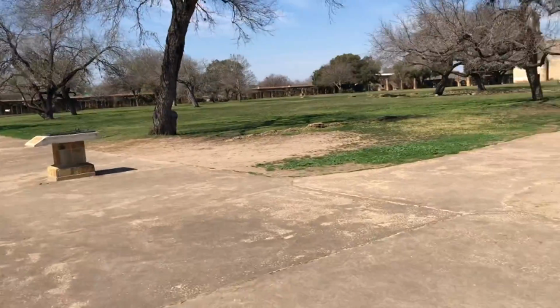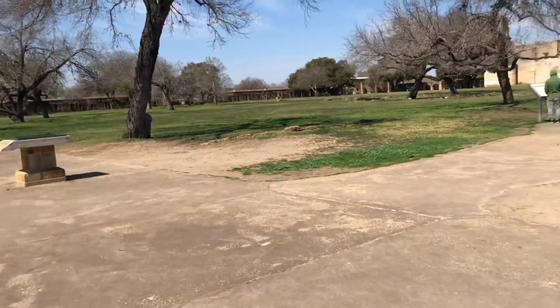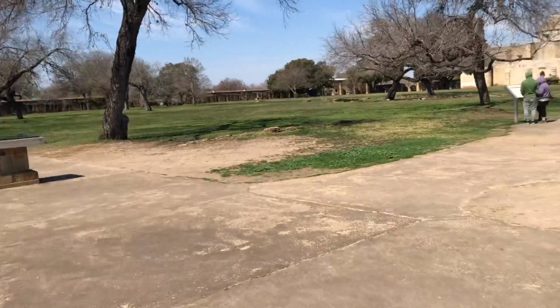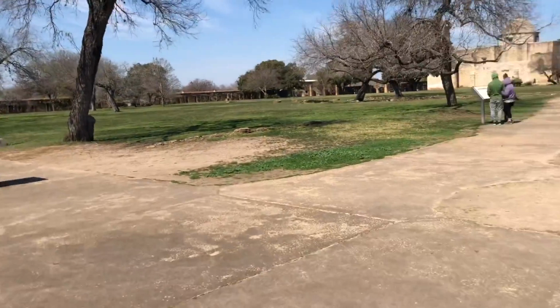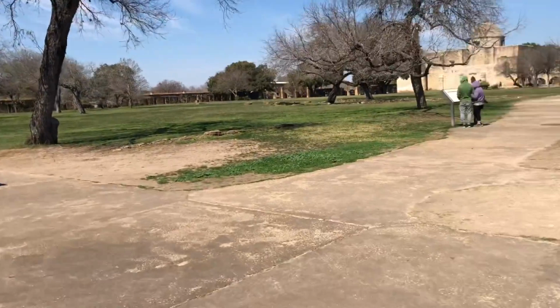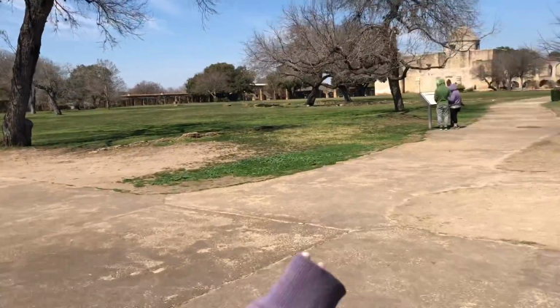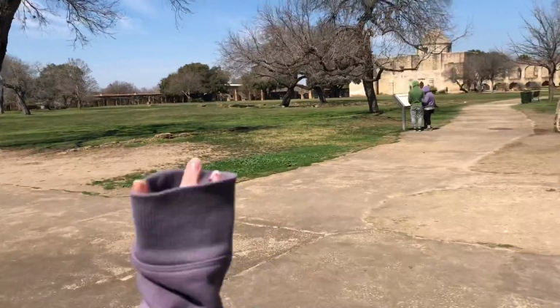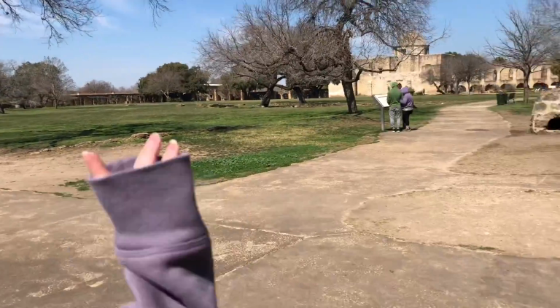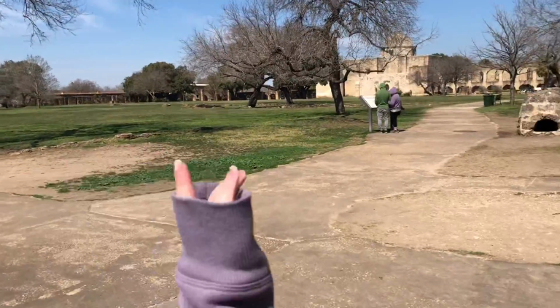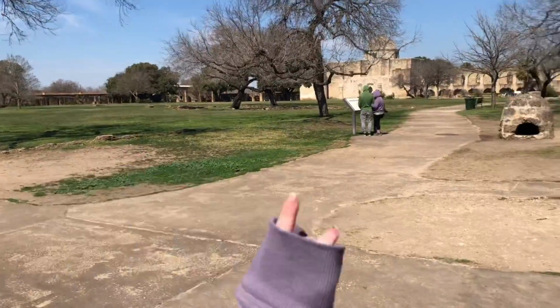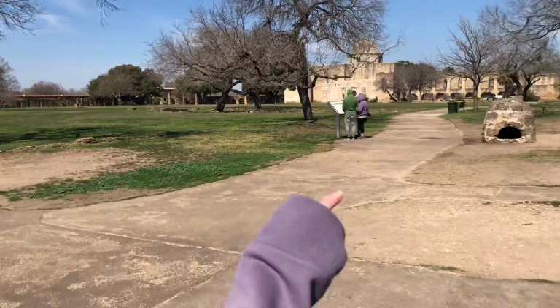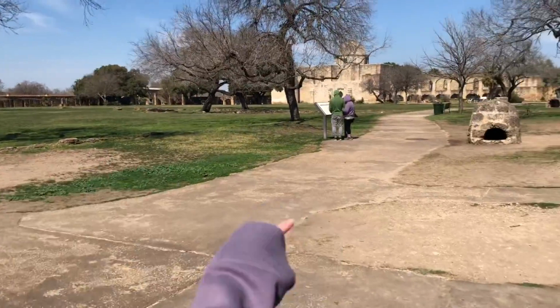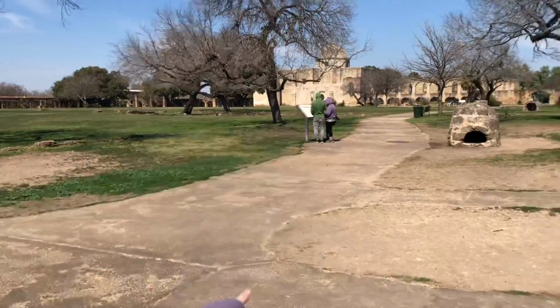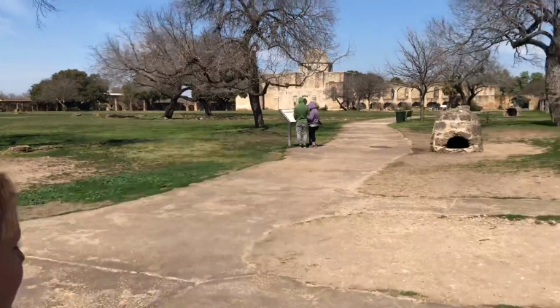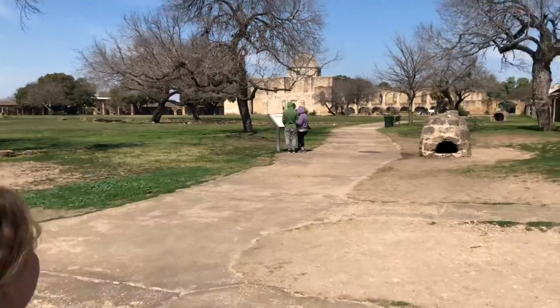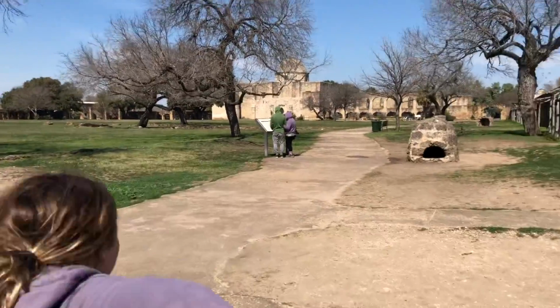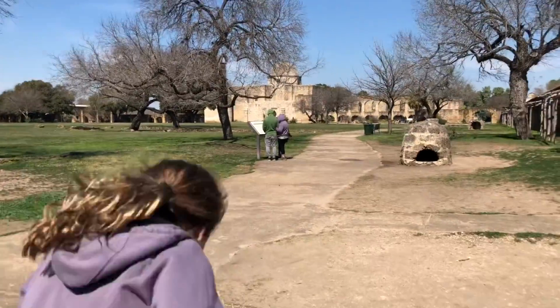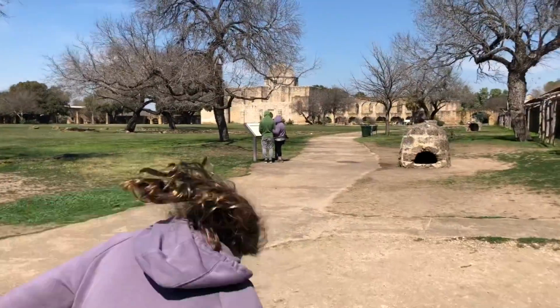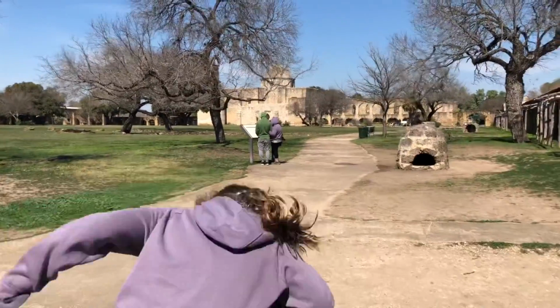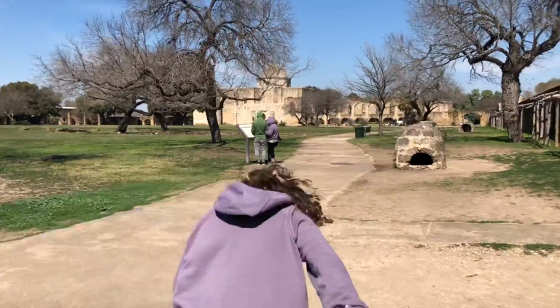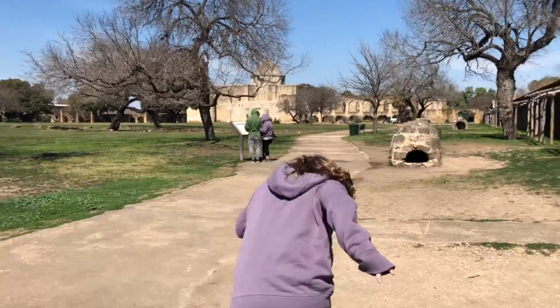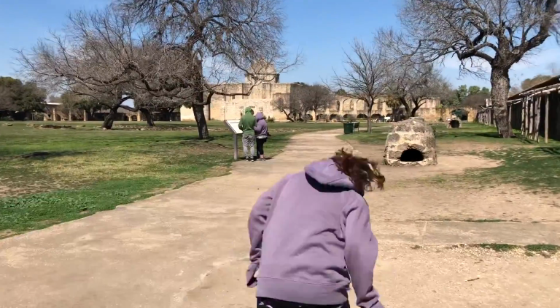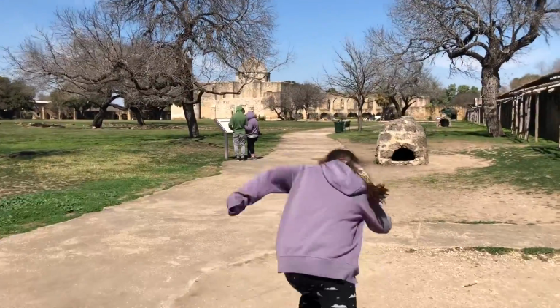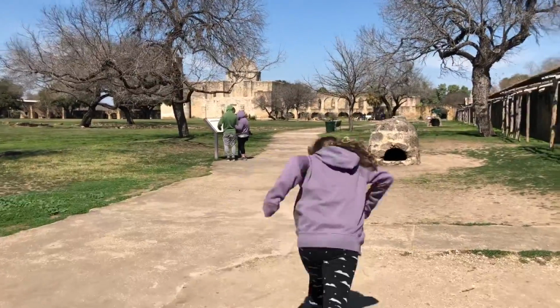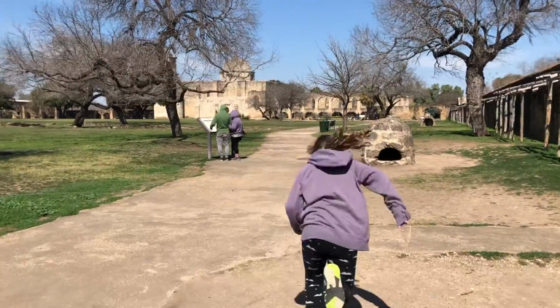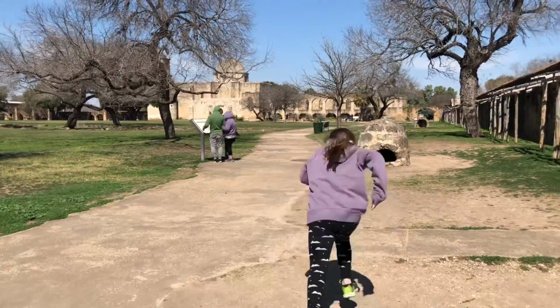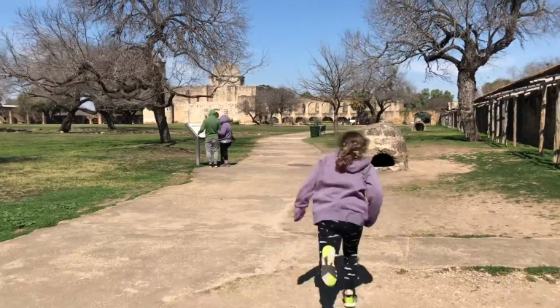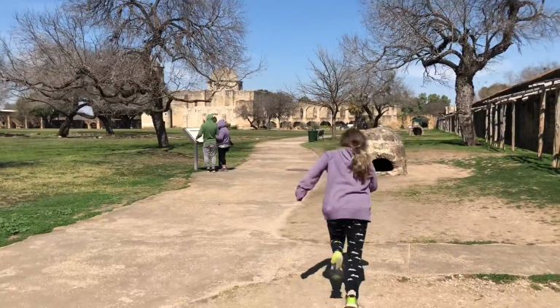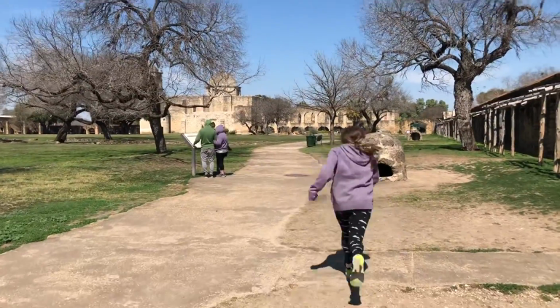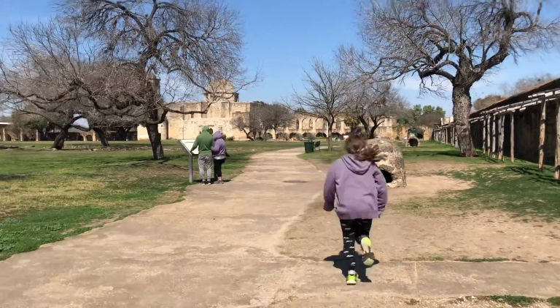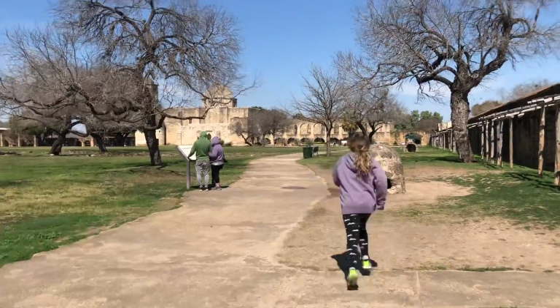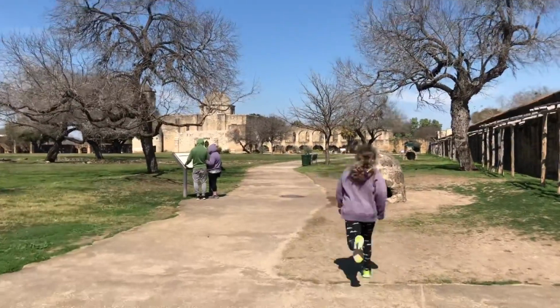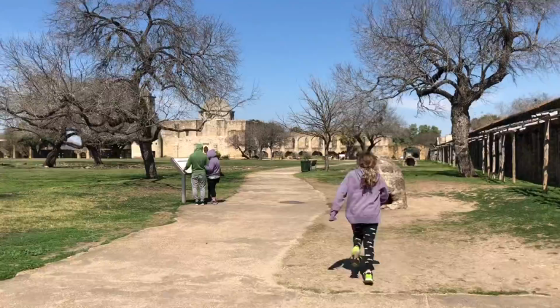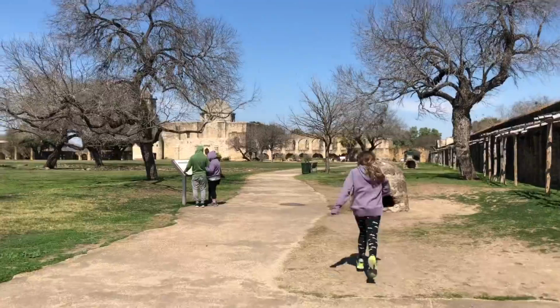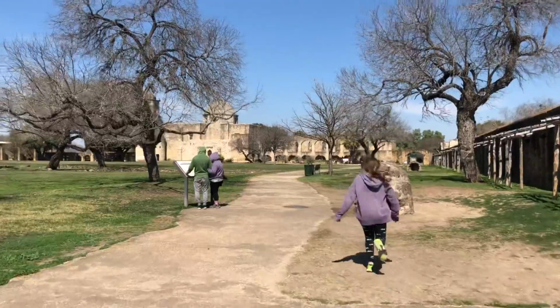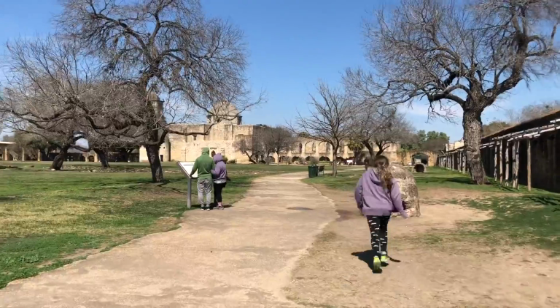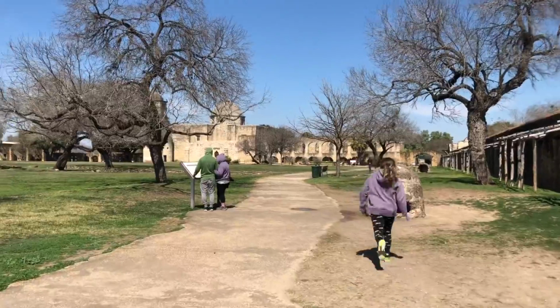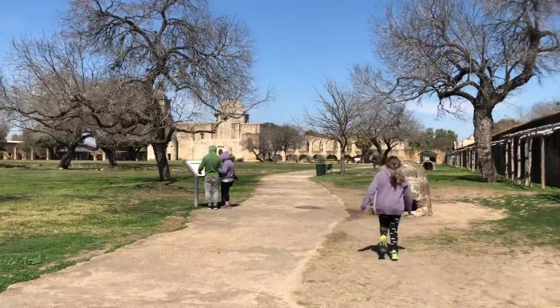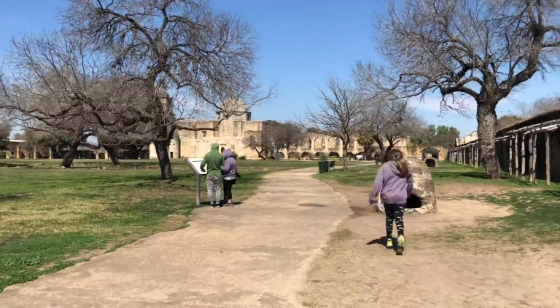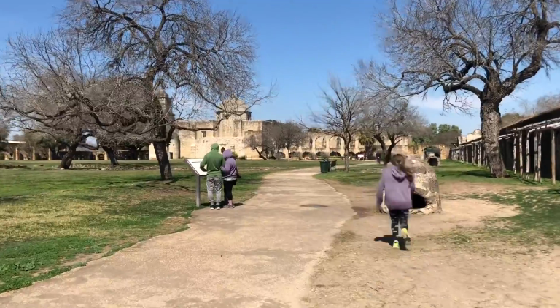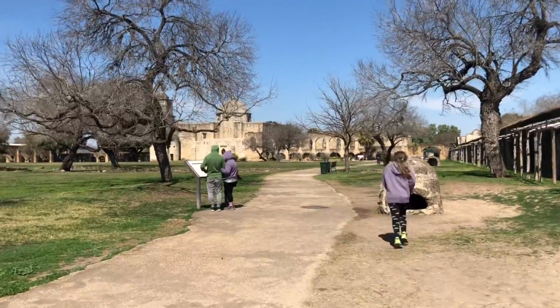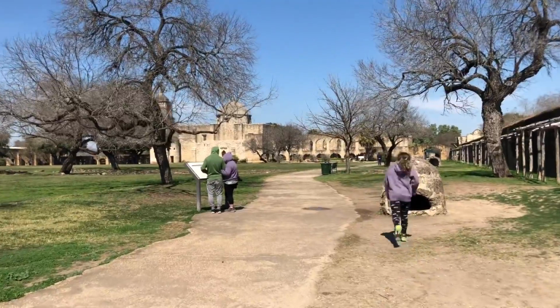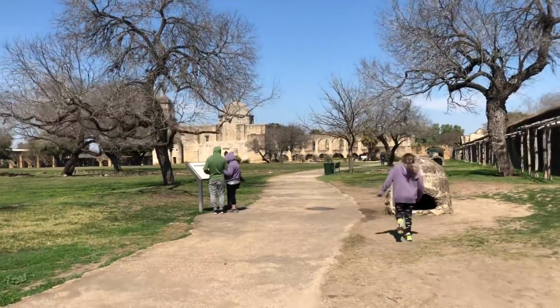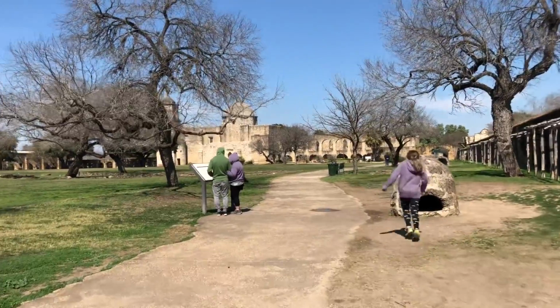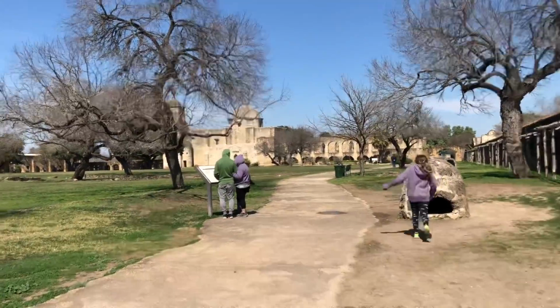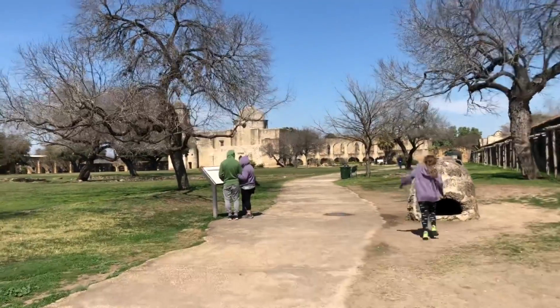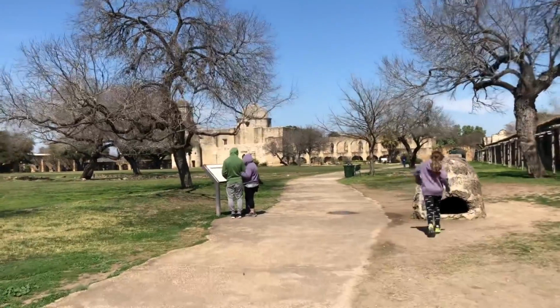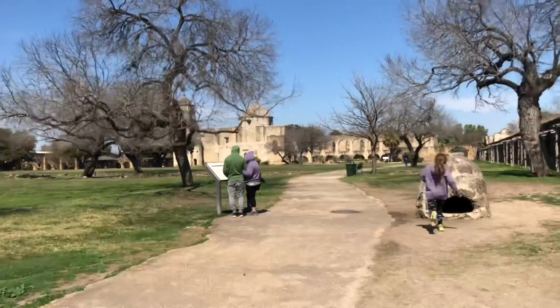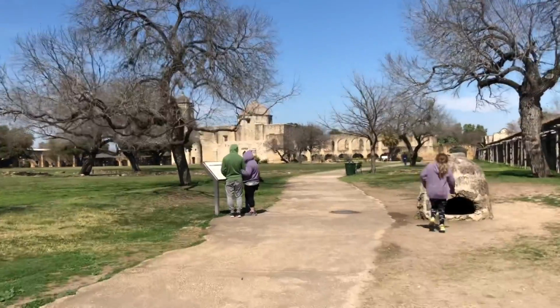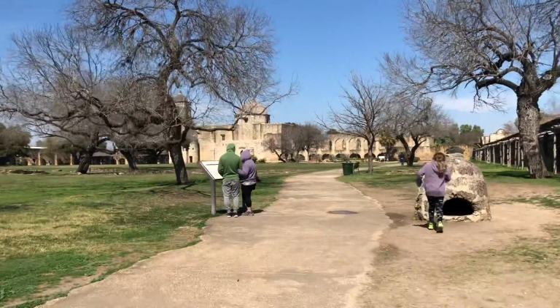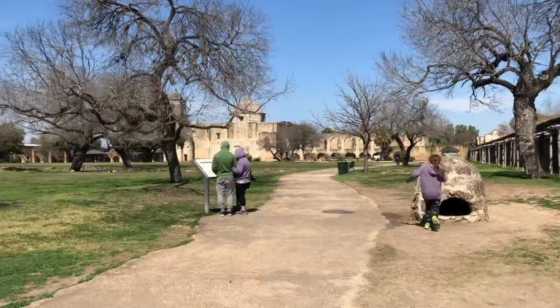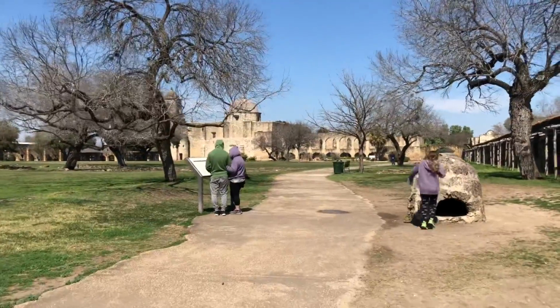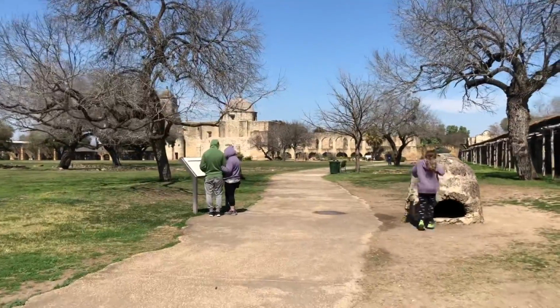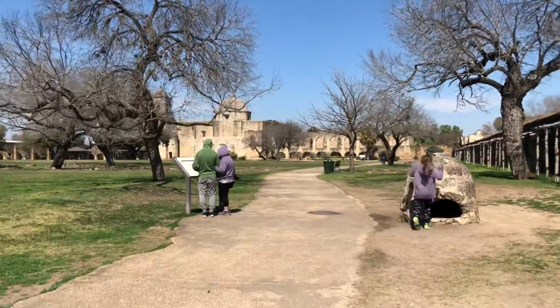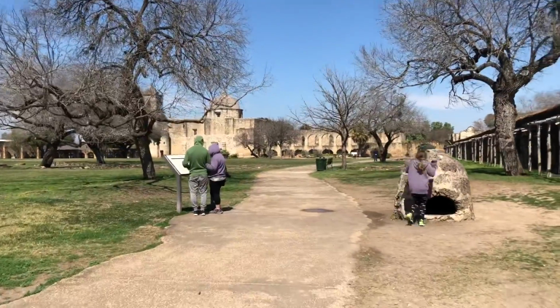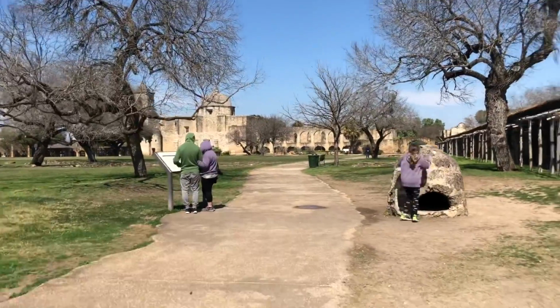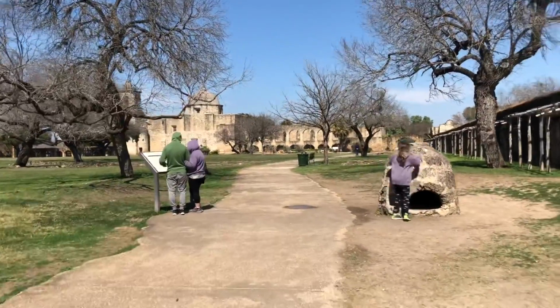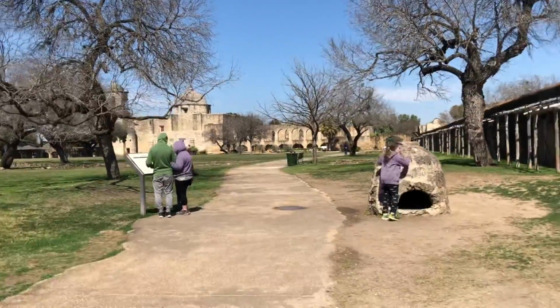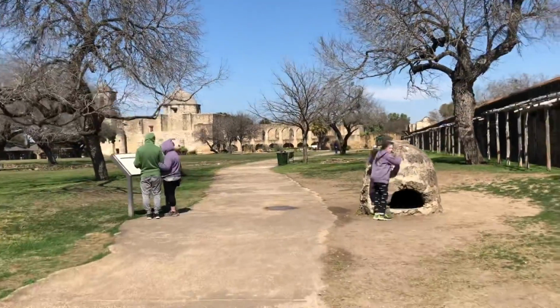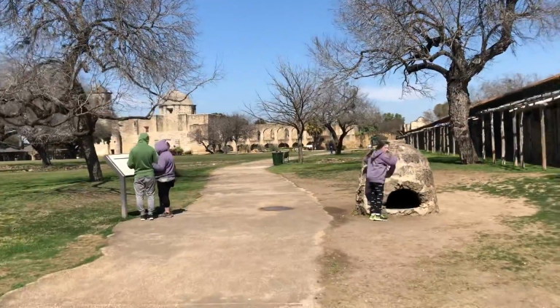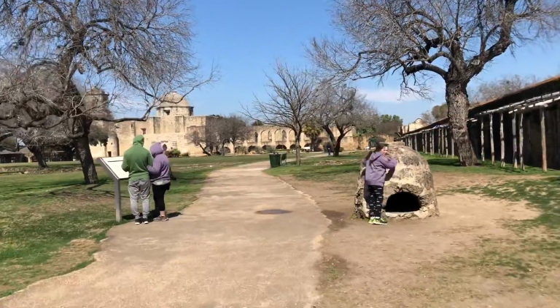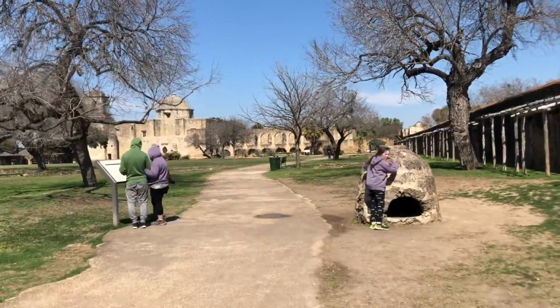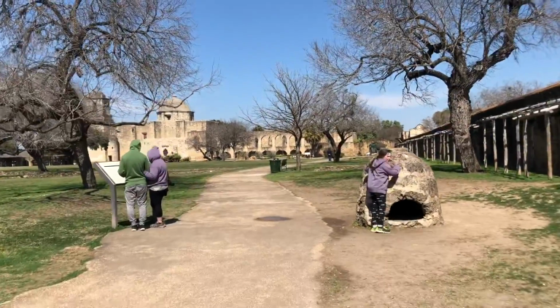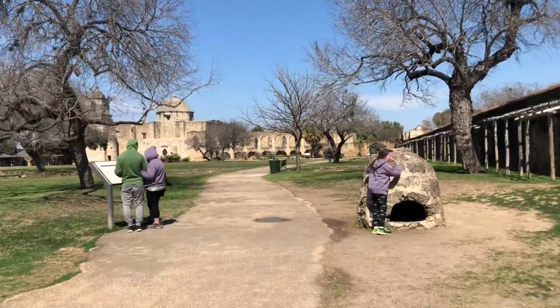And then they're all down here, and then there are these things — and I don't know what they are.